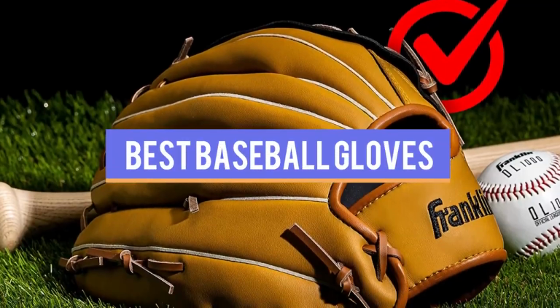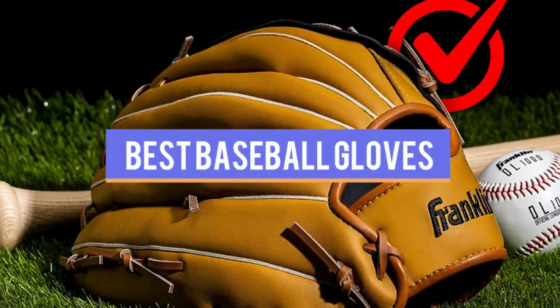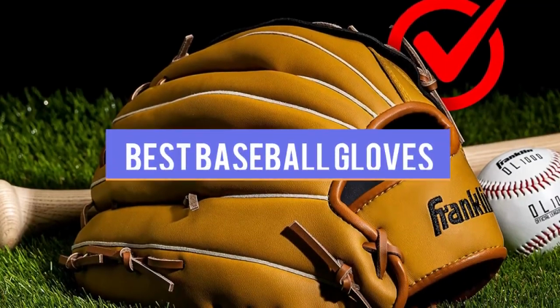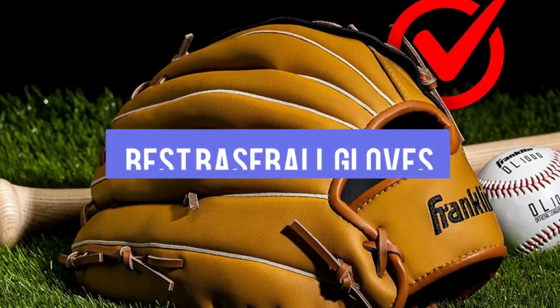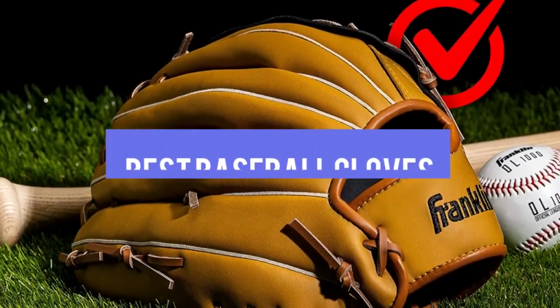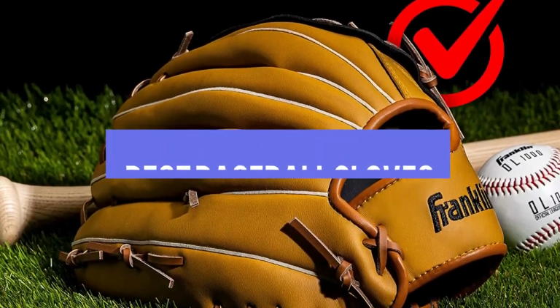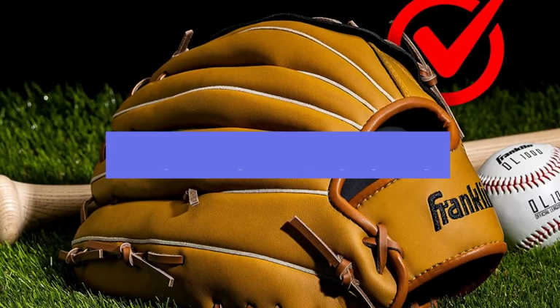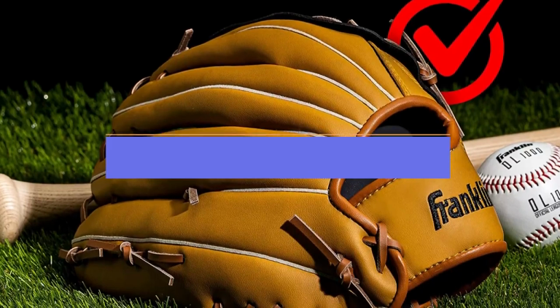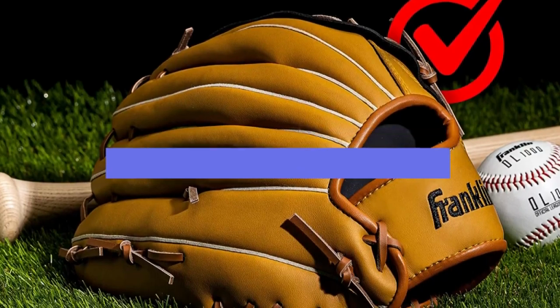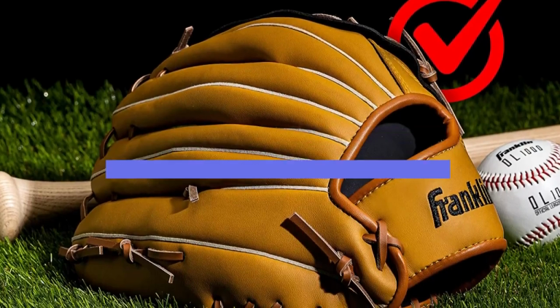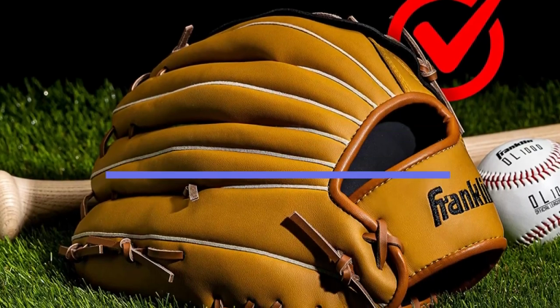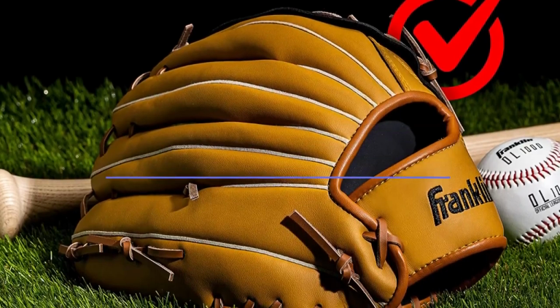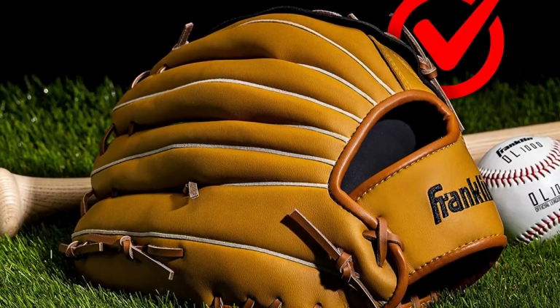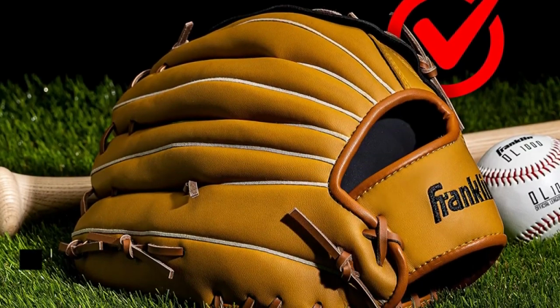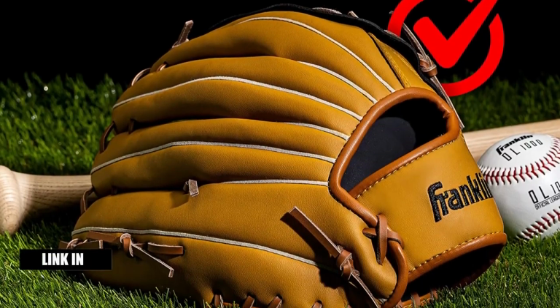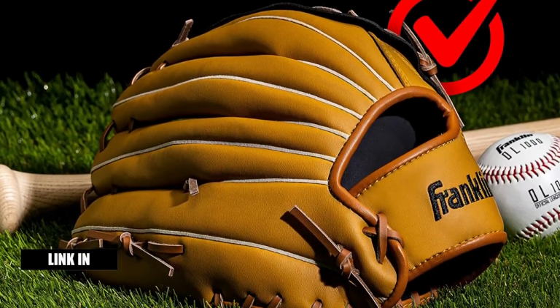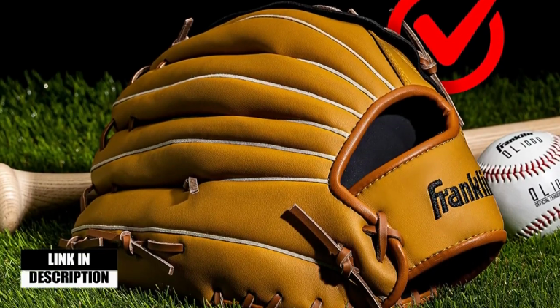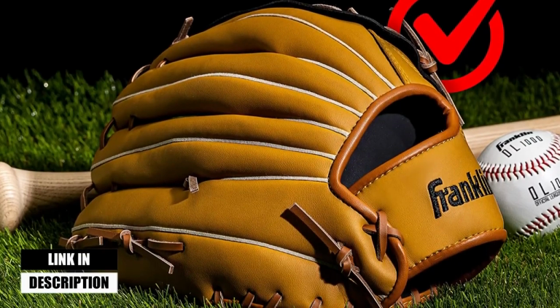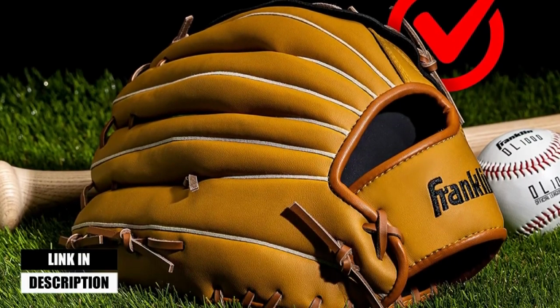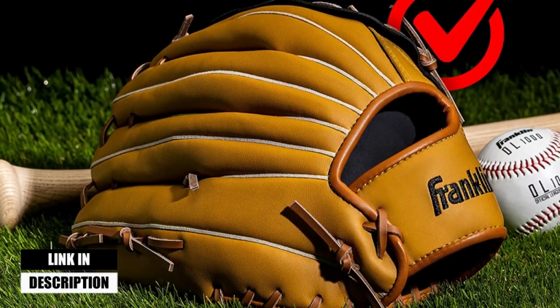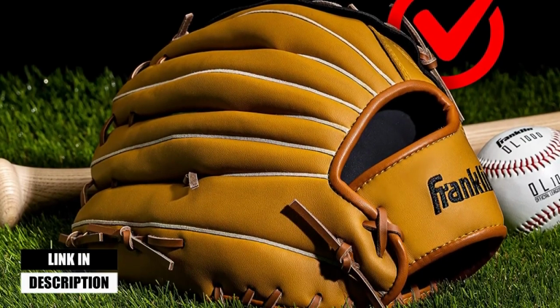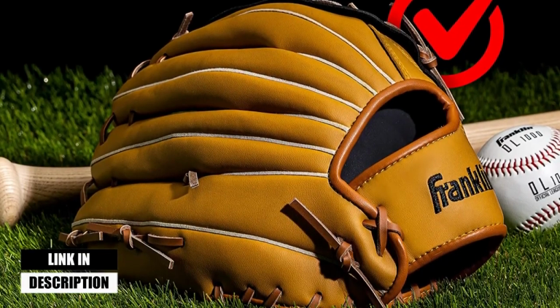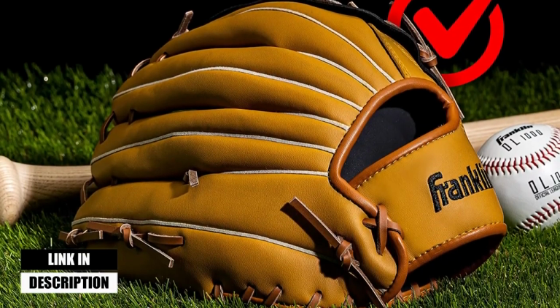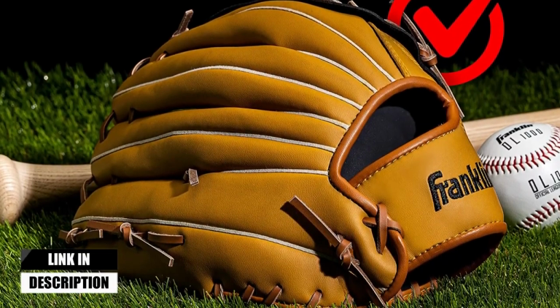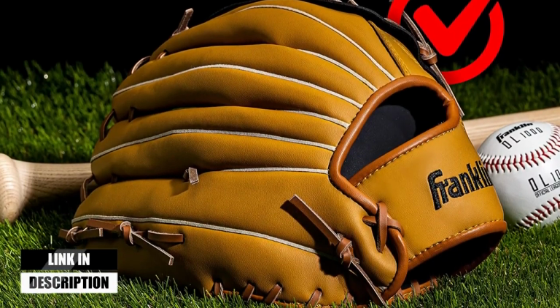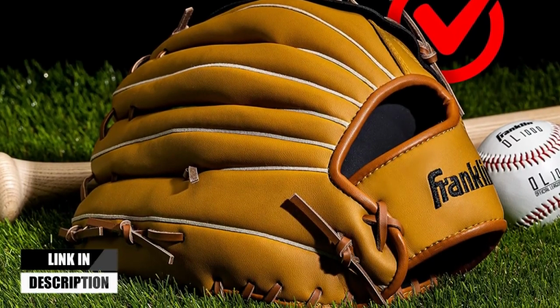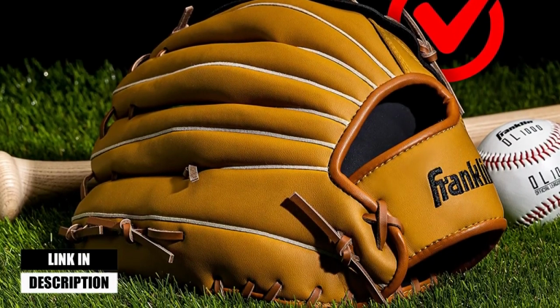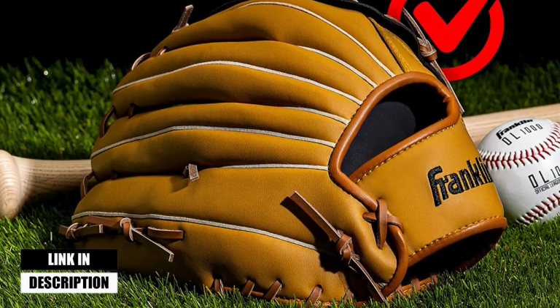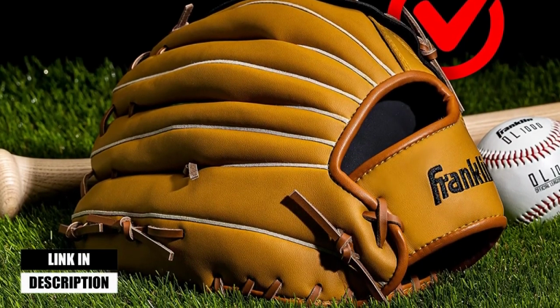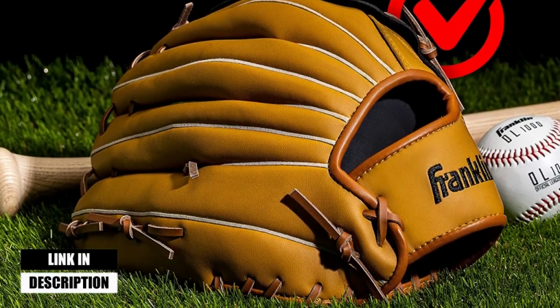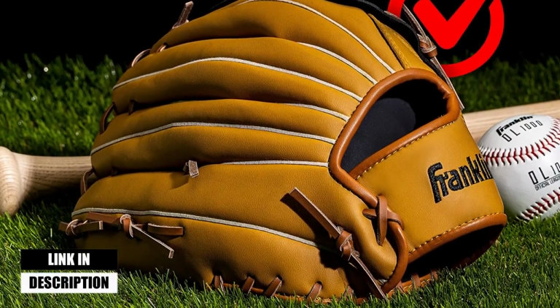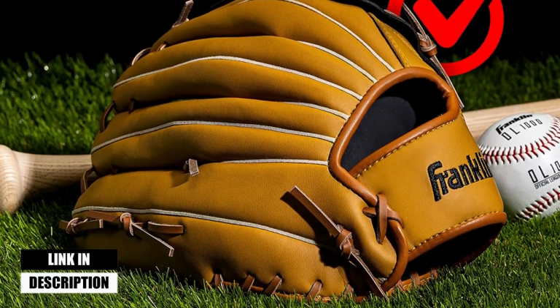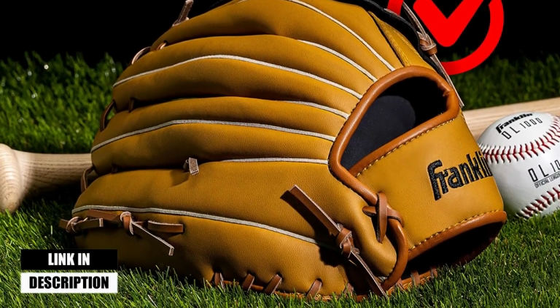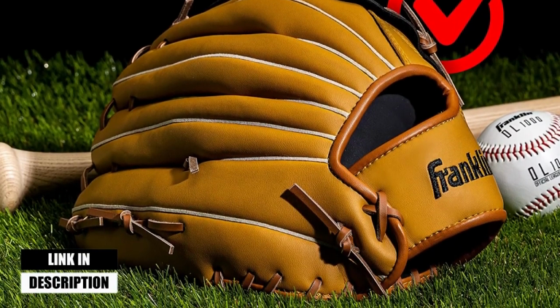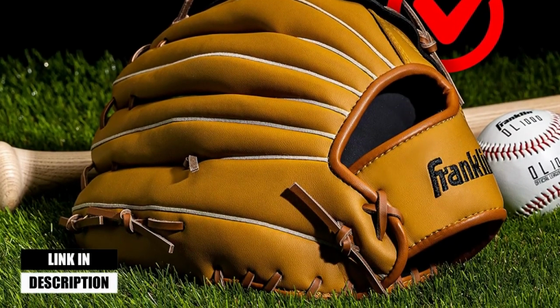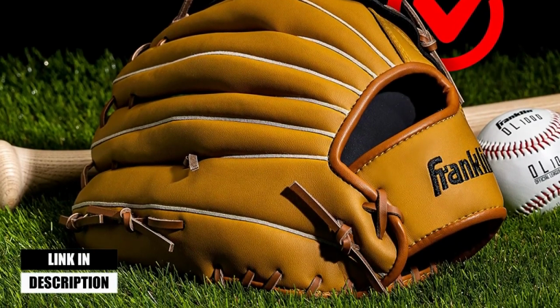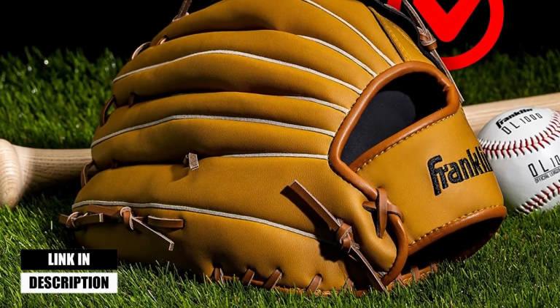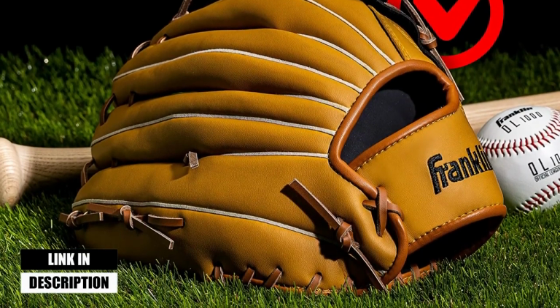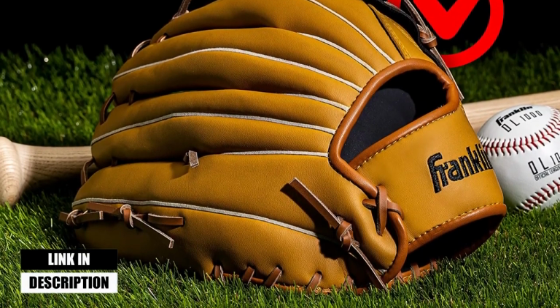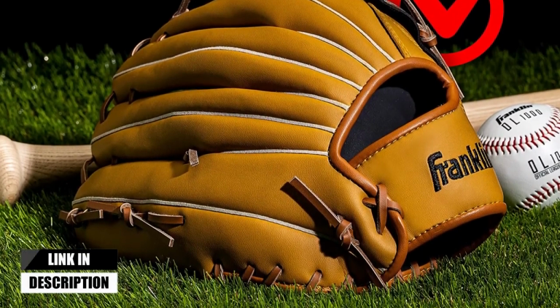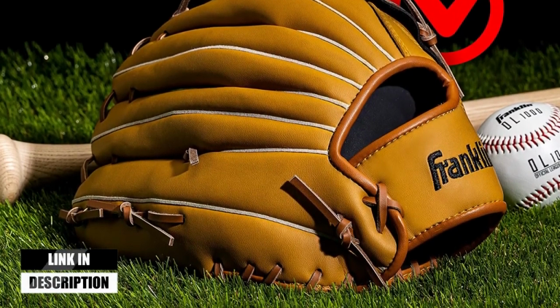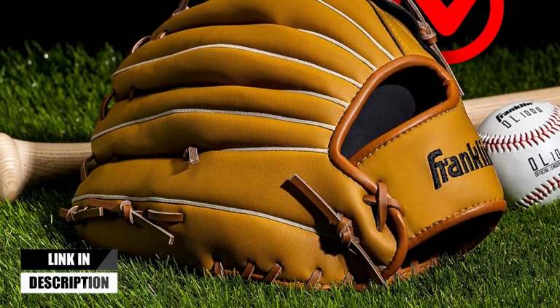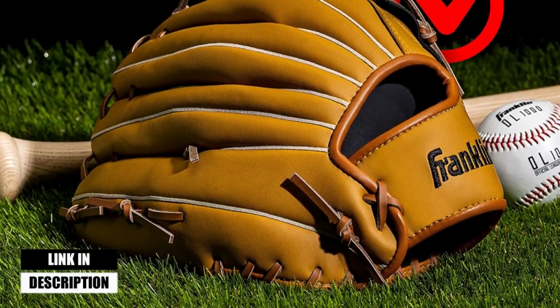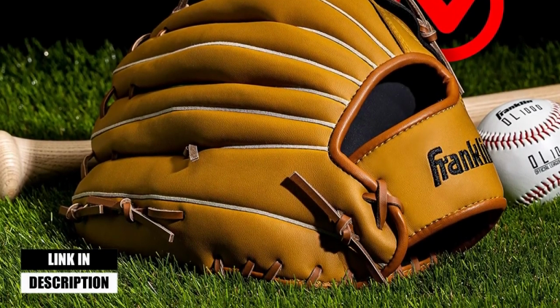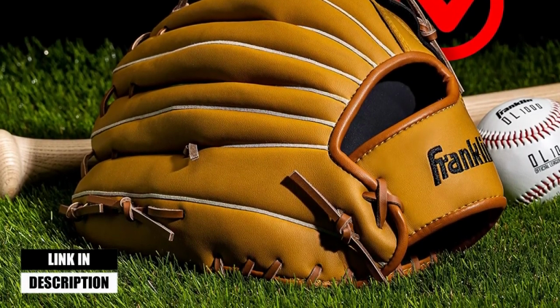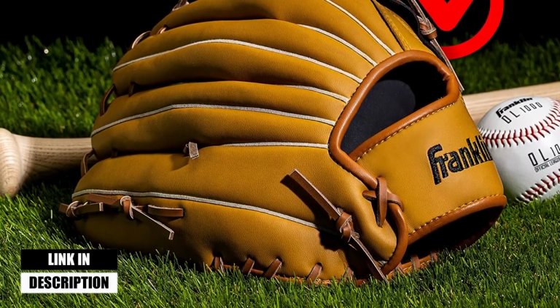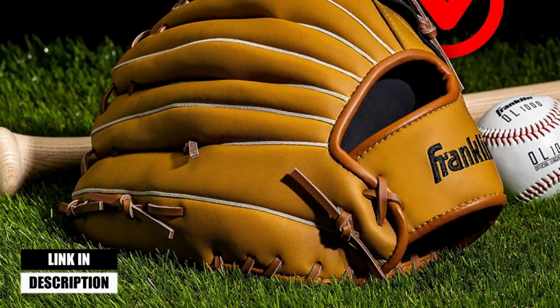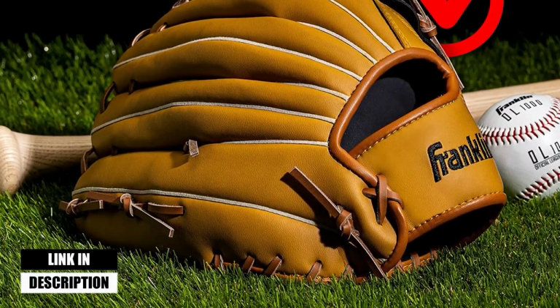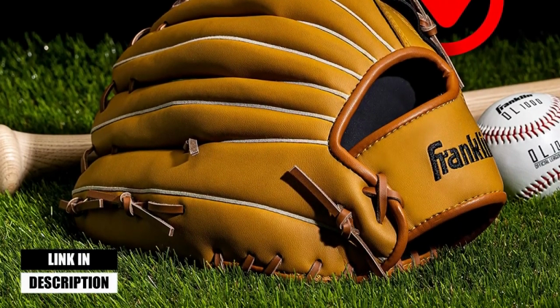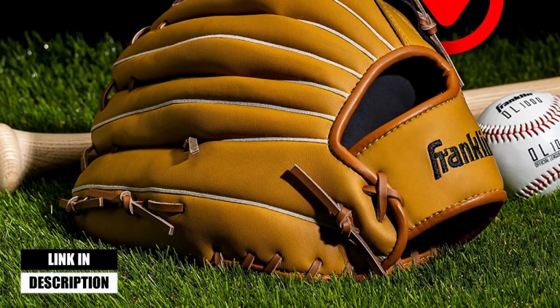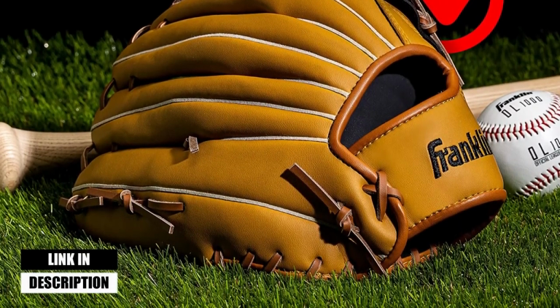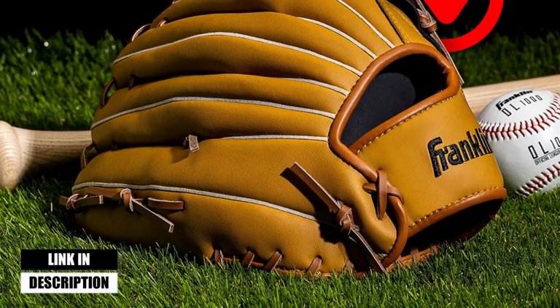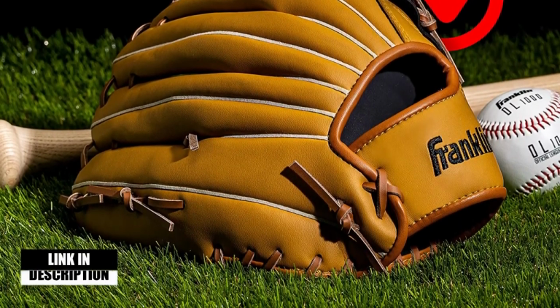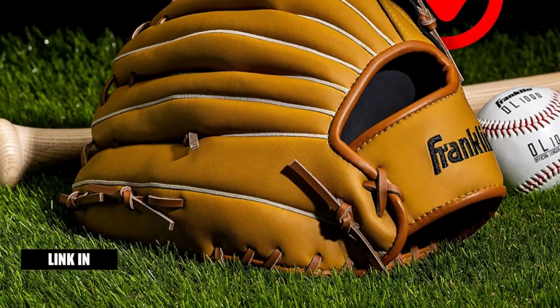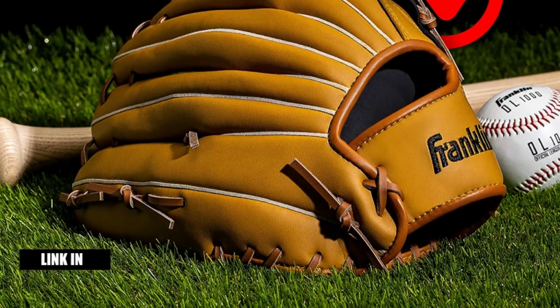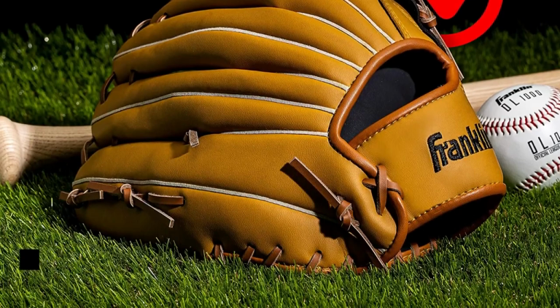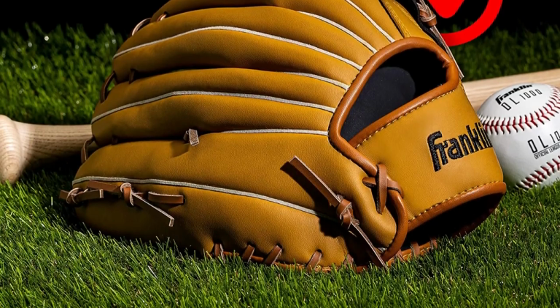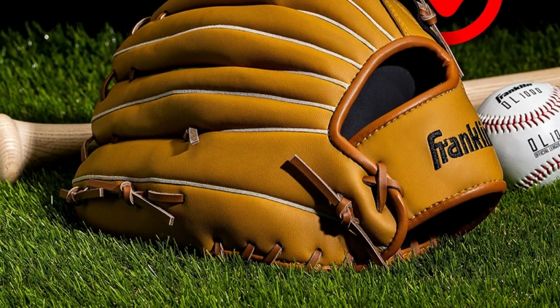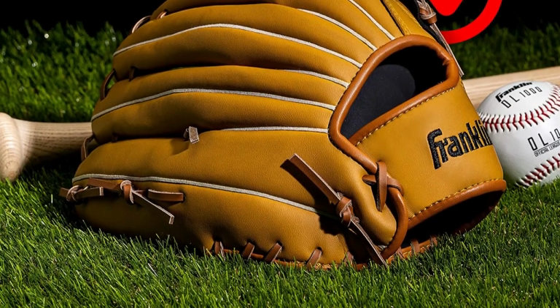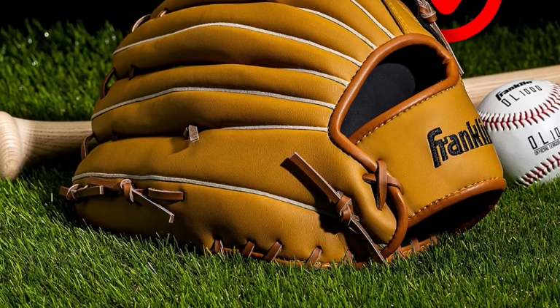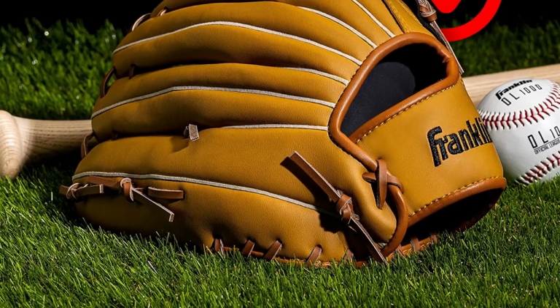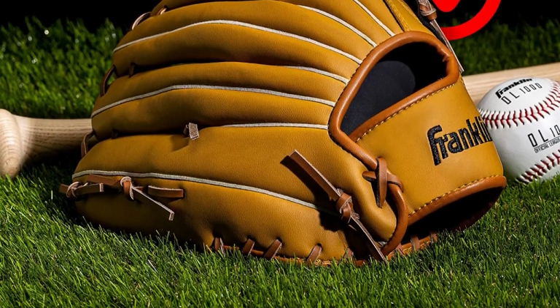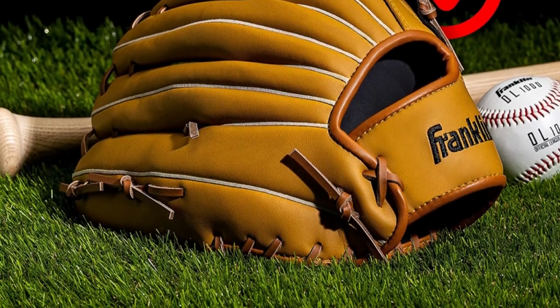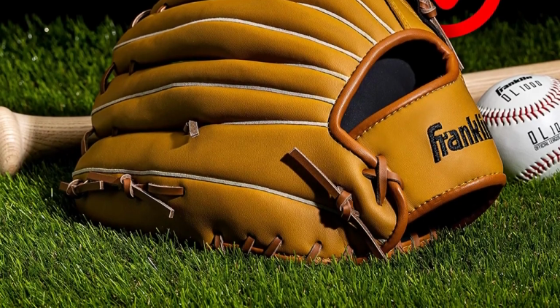We considered many factors, including features, quality, and value, to narrow down our final picks for the best available.